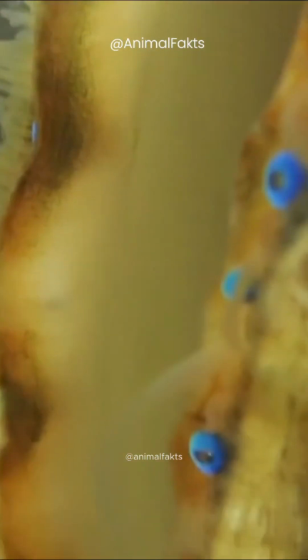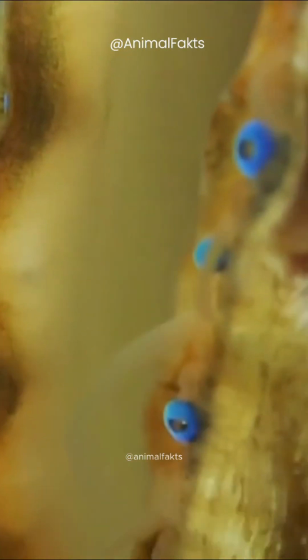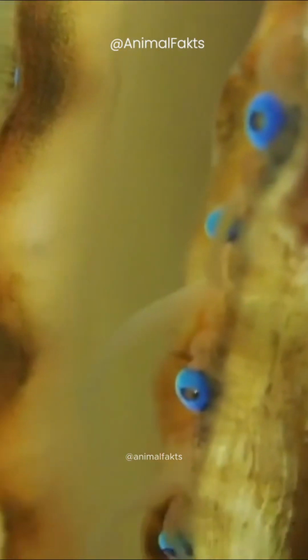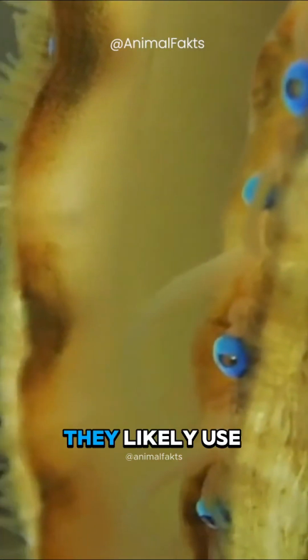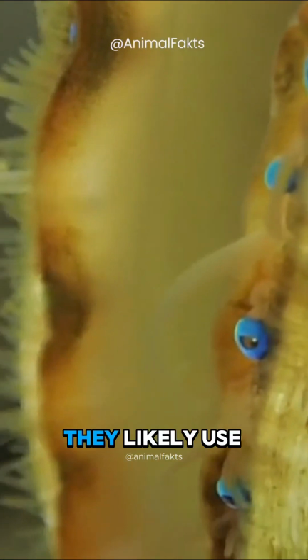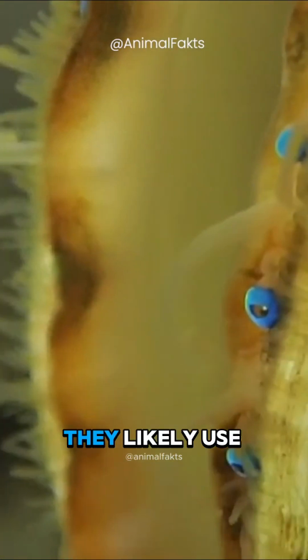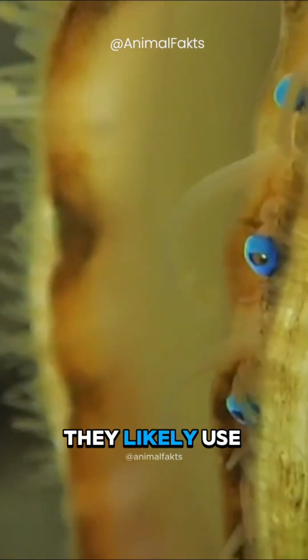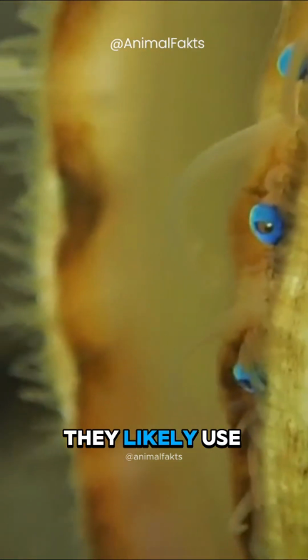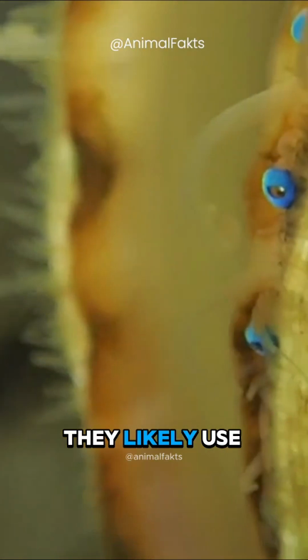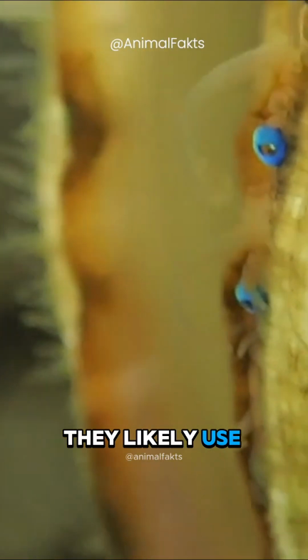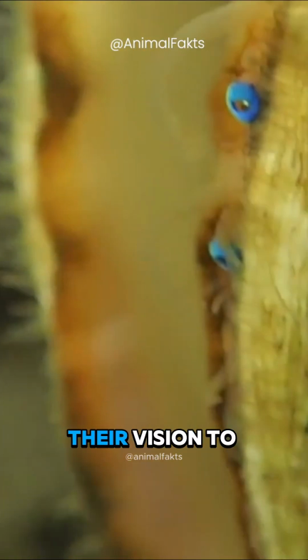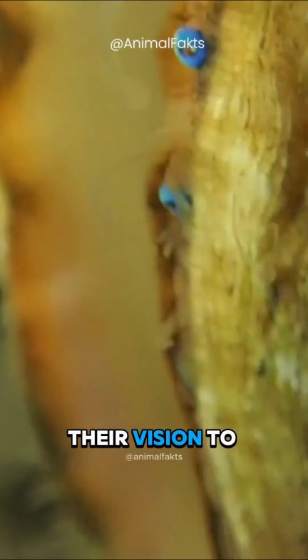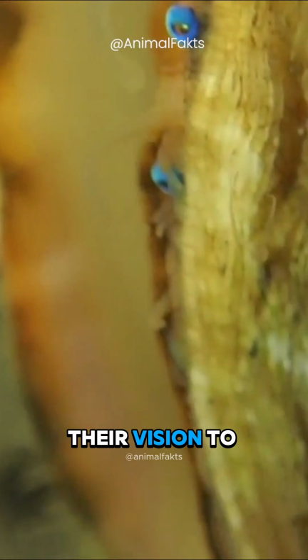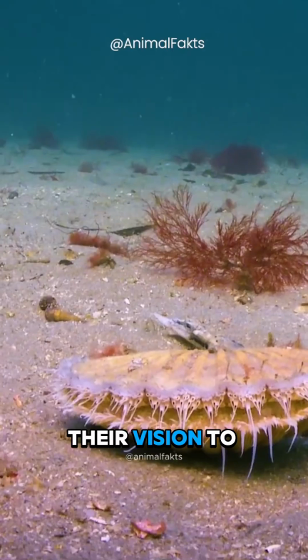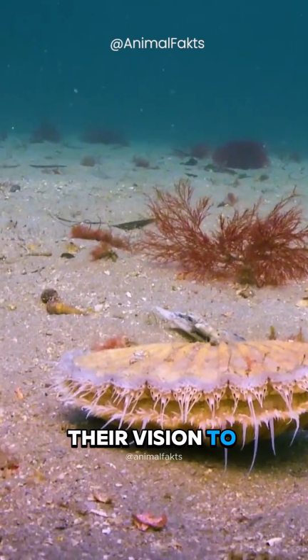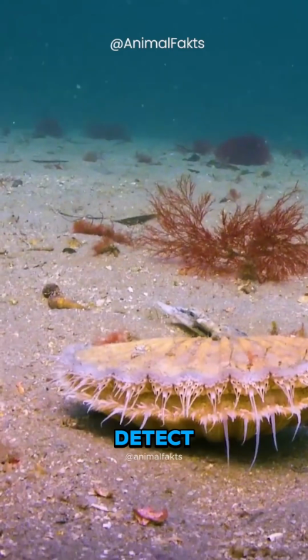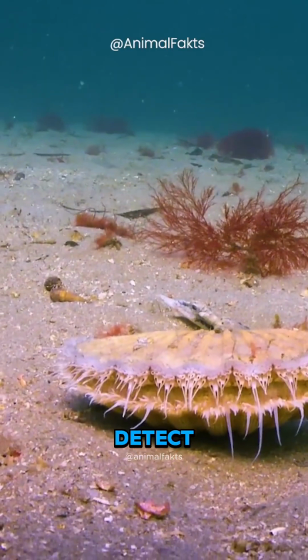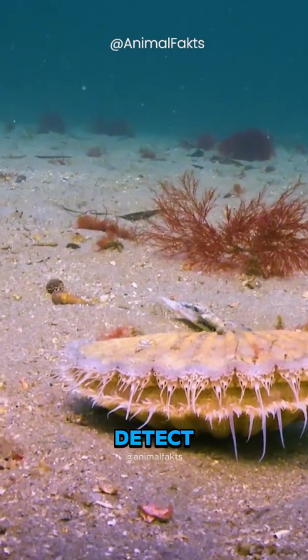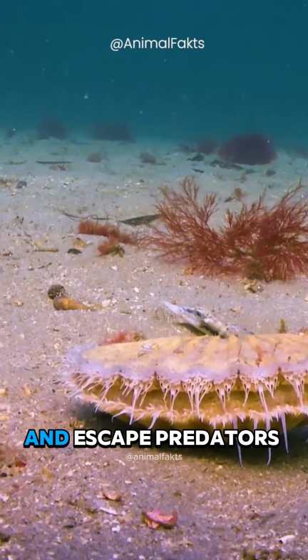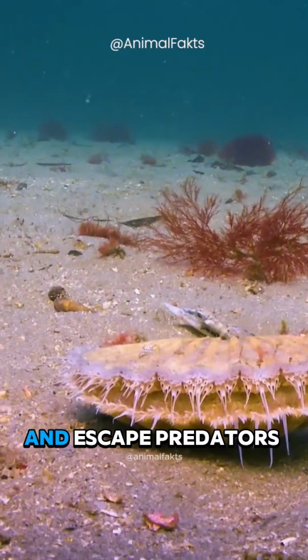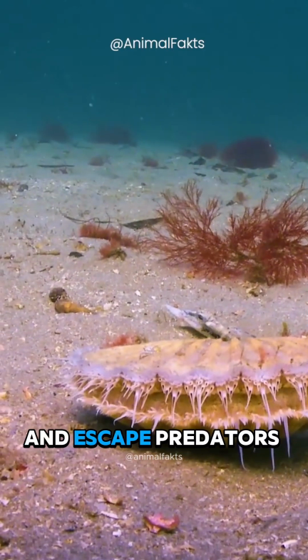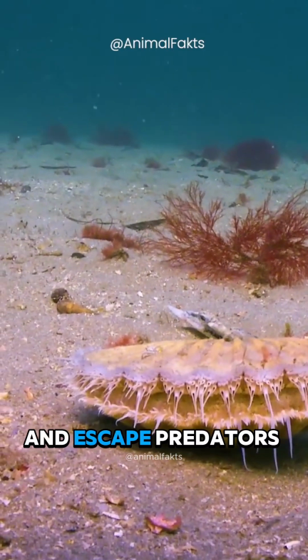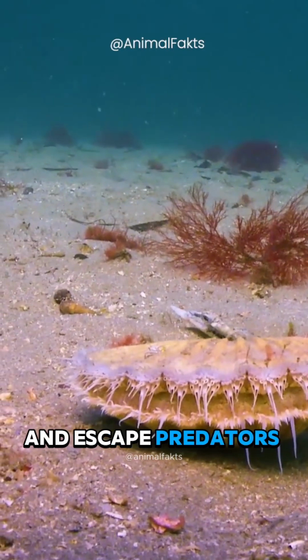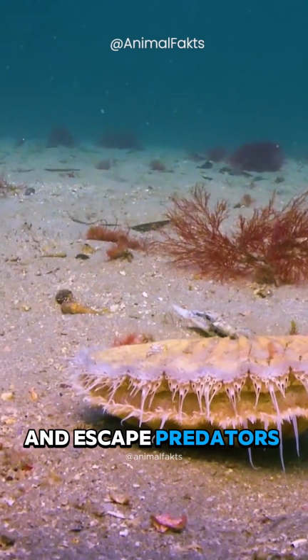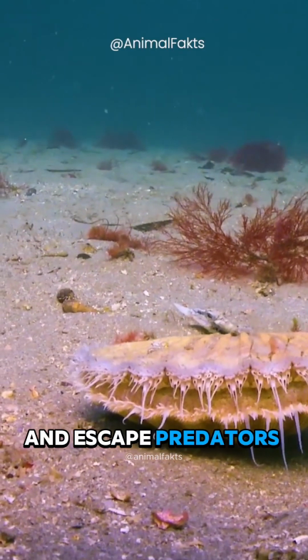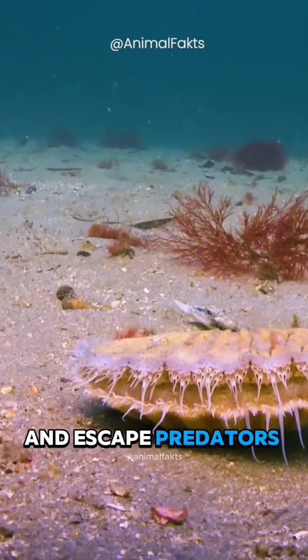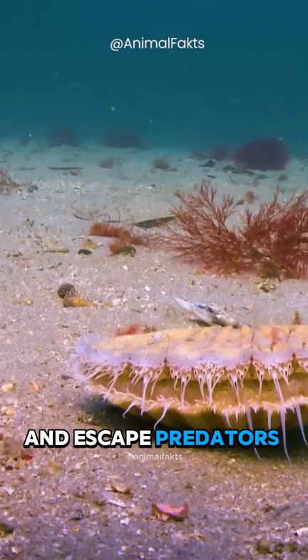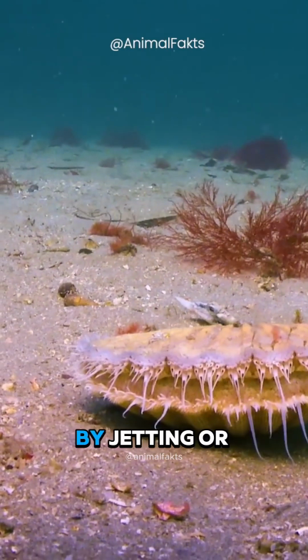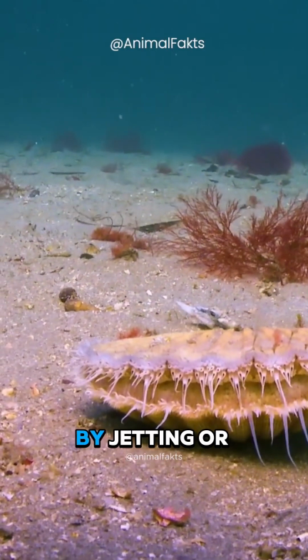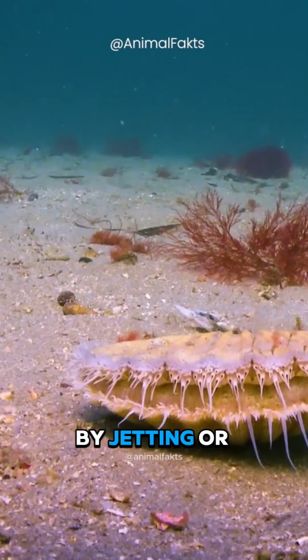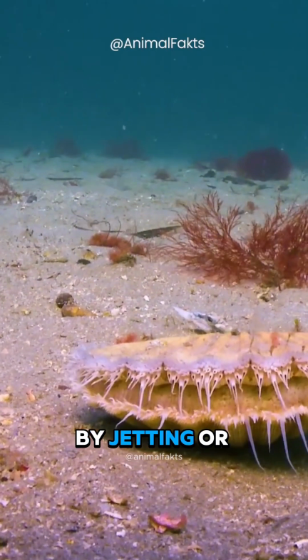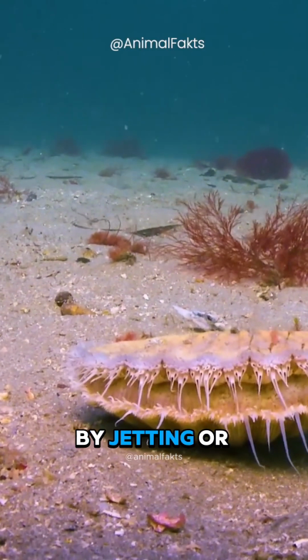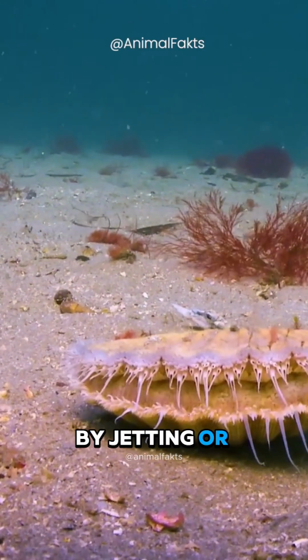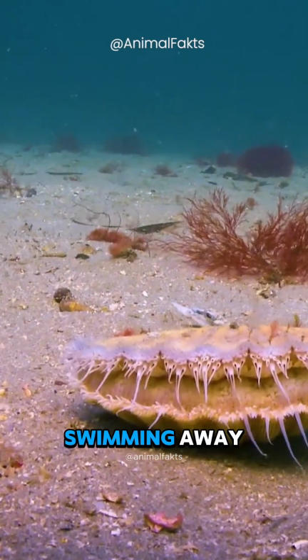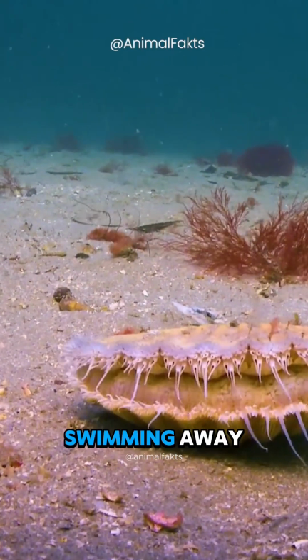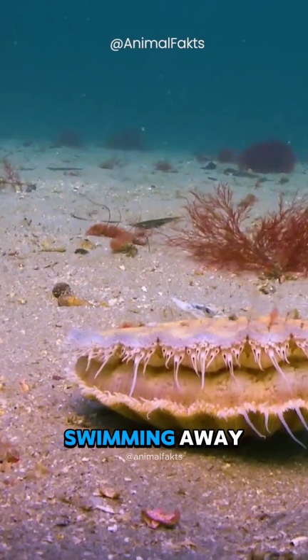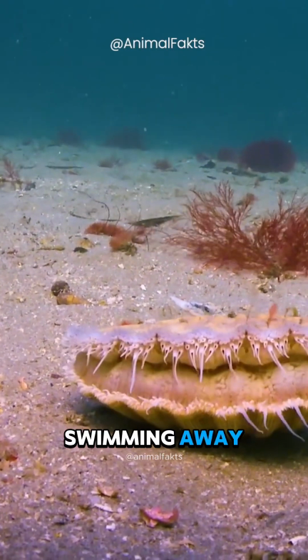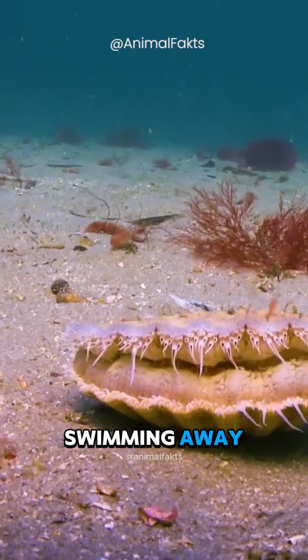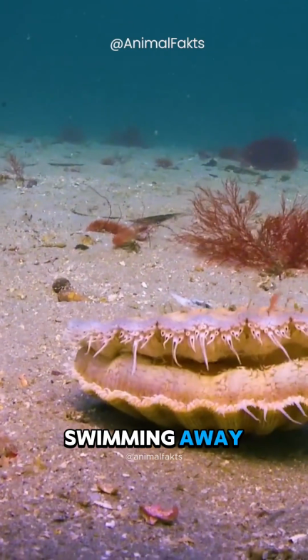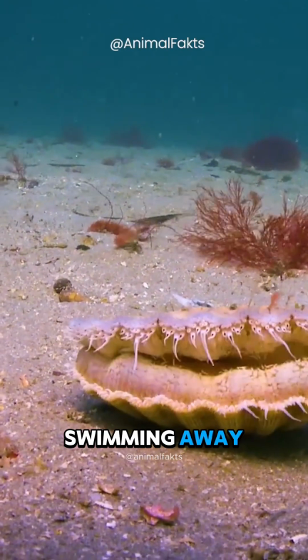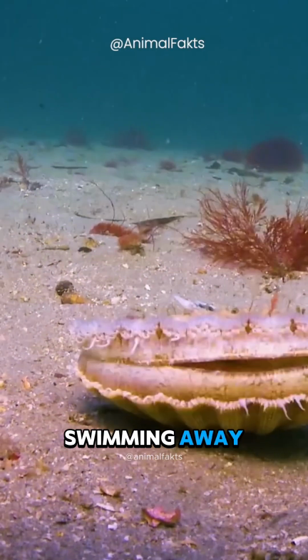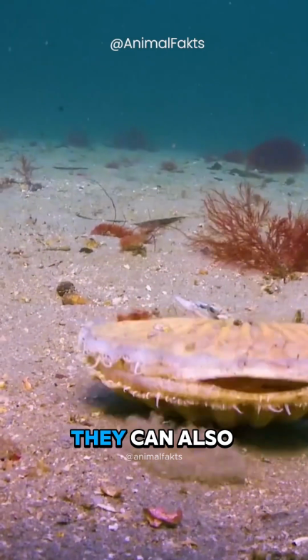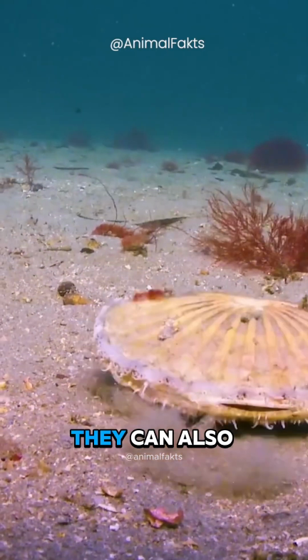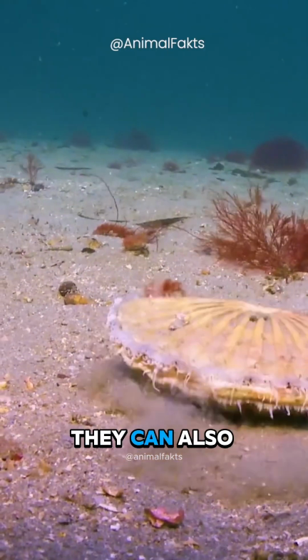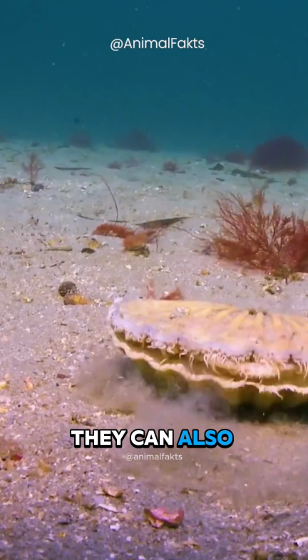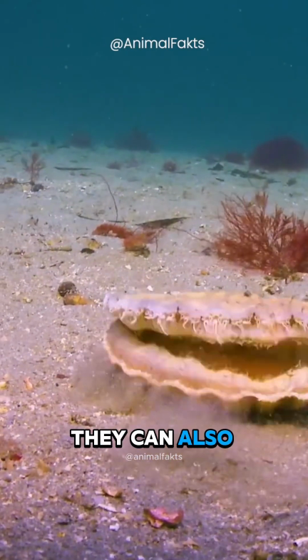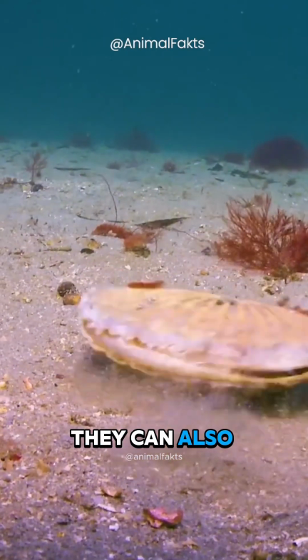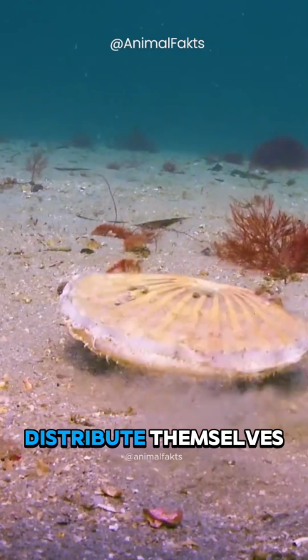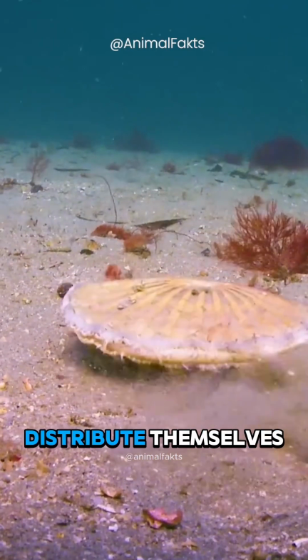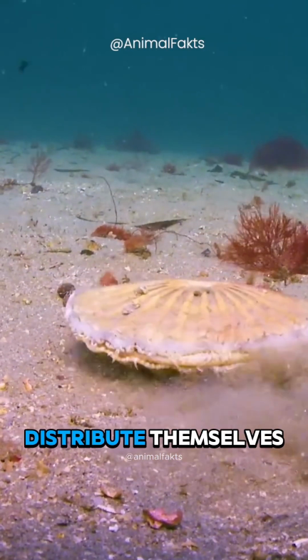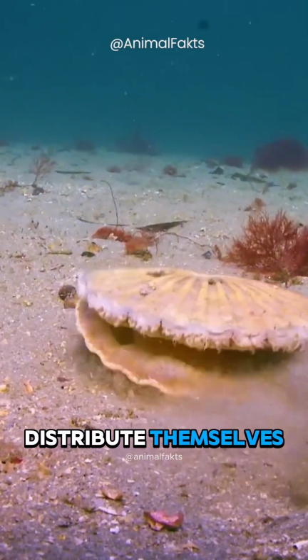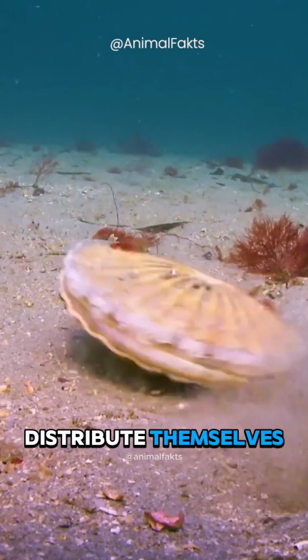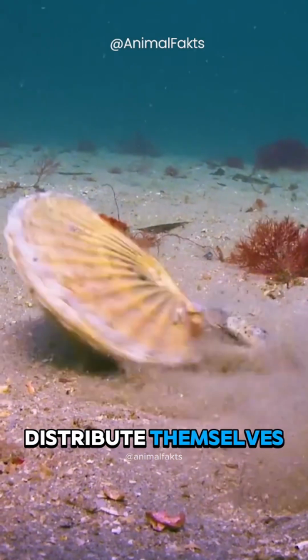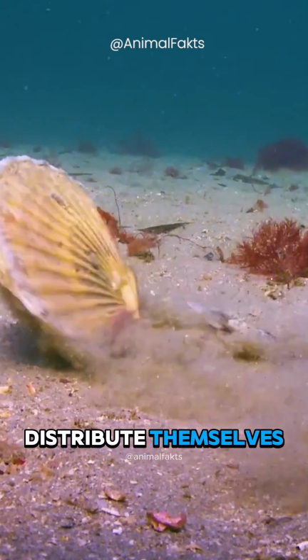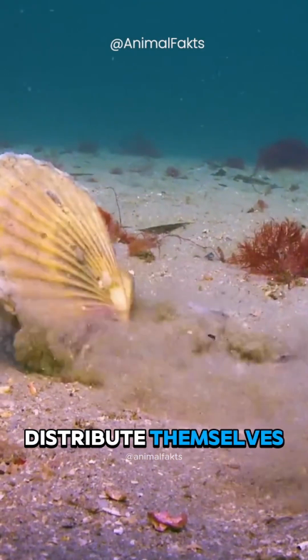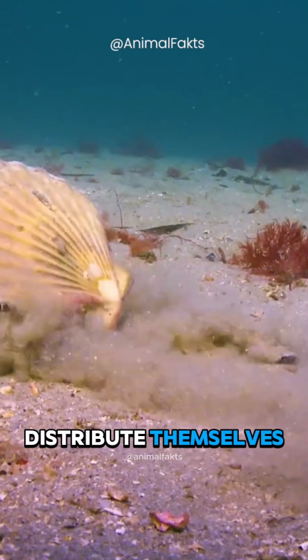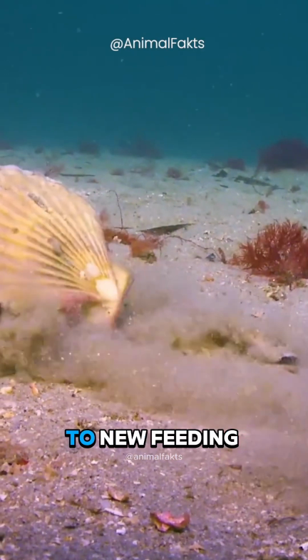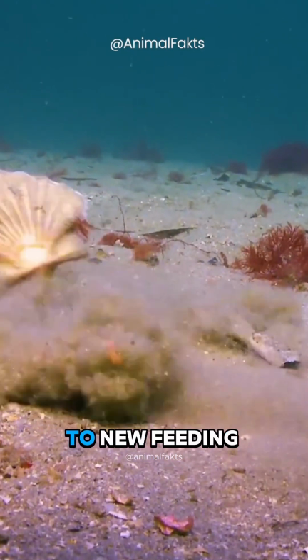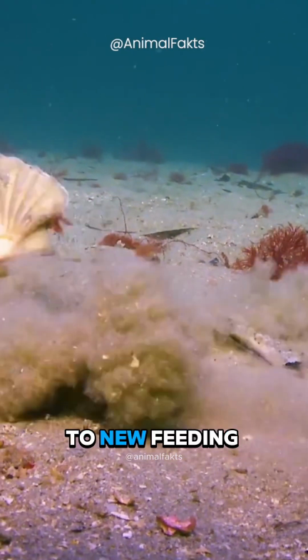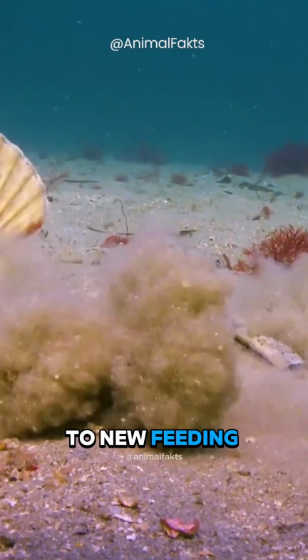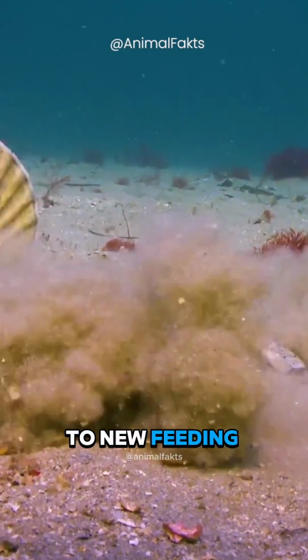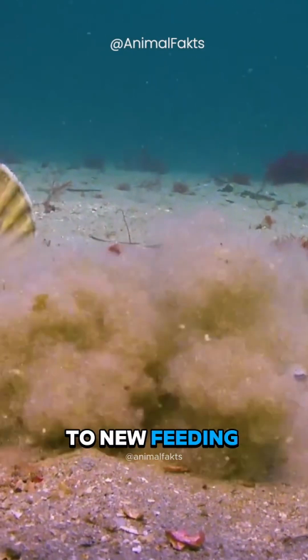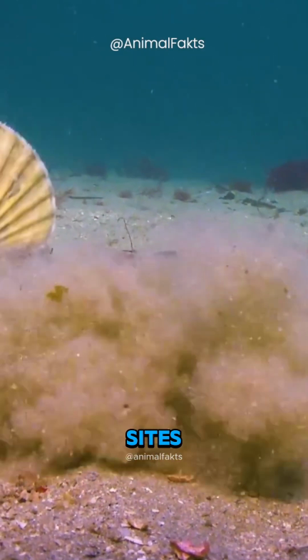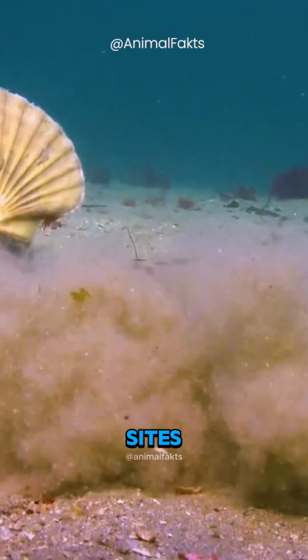They likely use their vision to detect and escape predators by jetting or swimming away. They can also distribute themselves to new feeding sites.